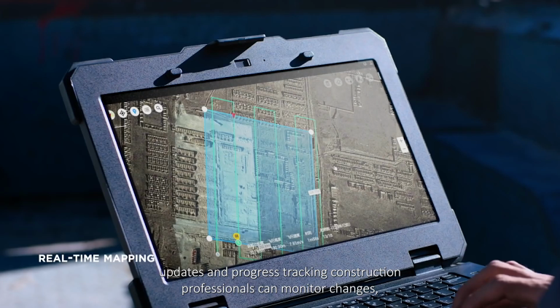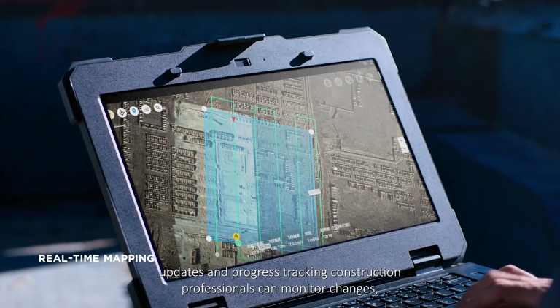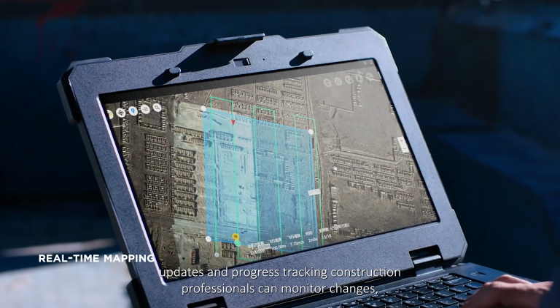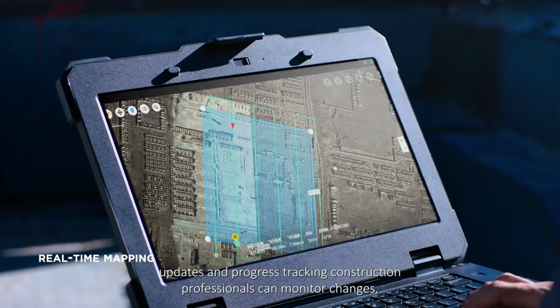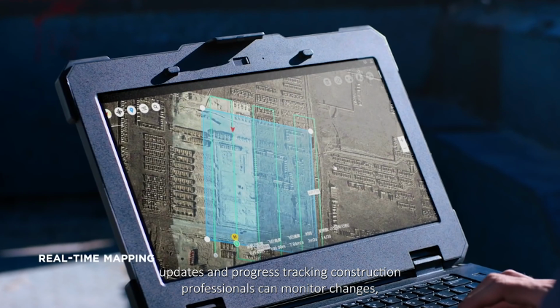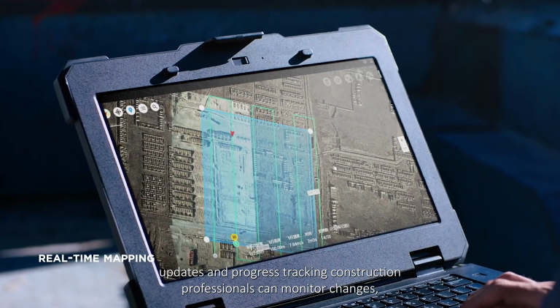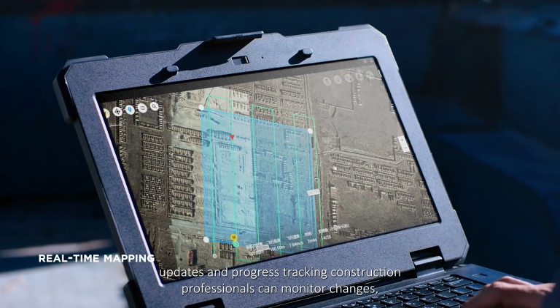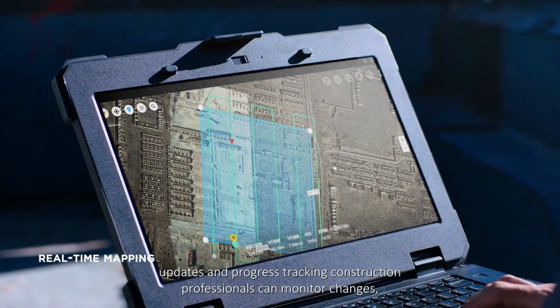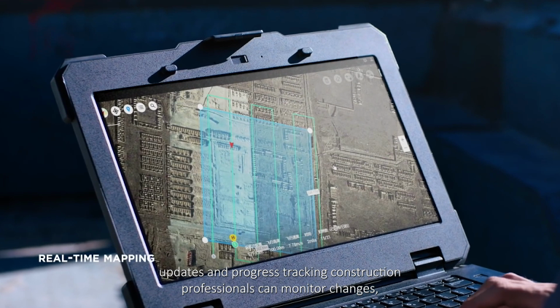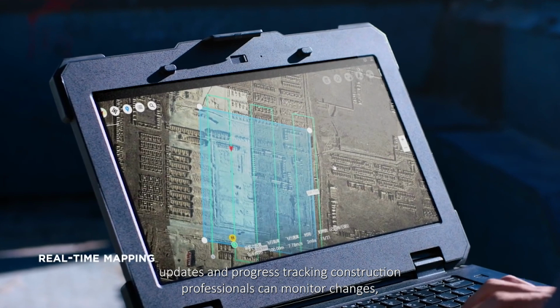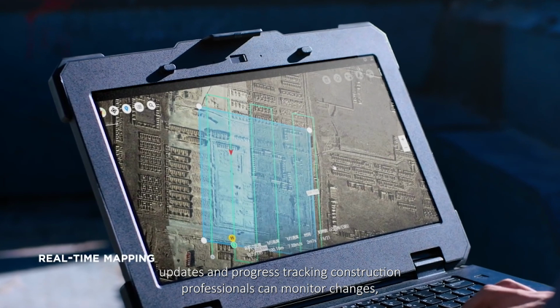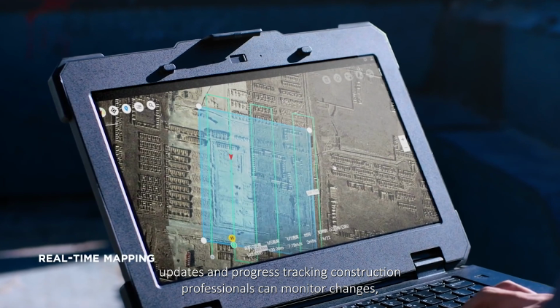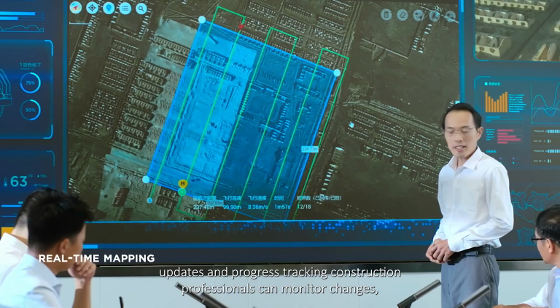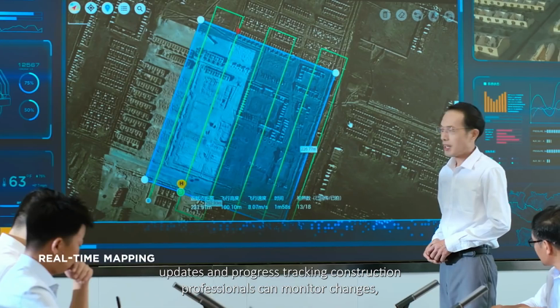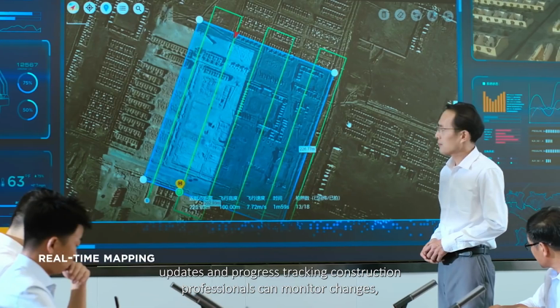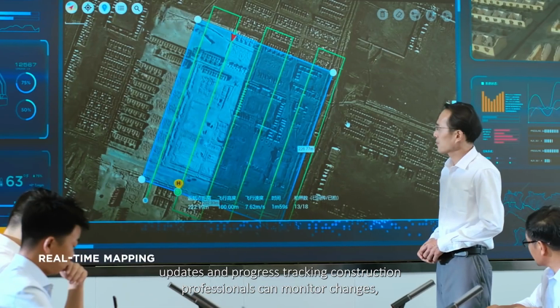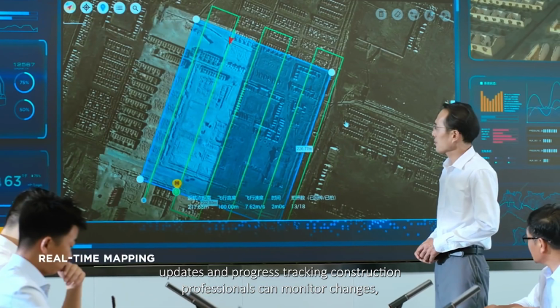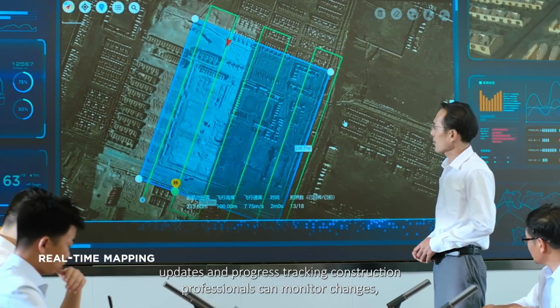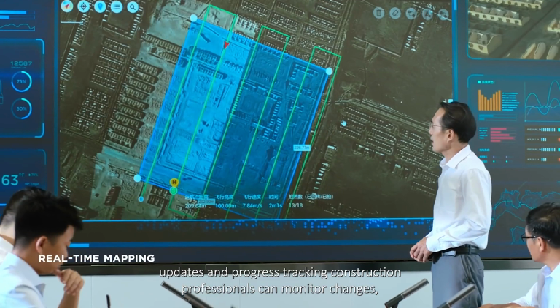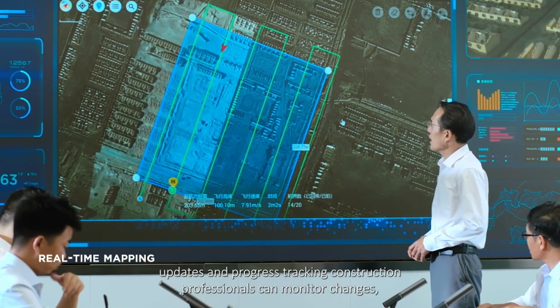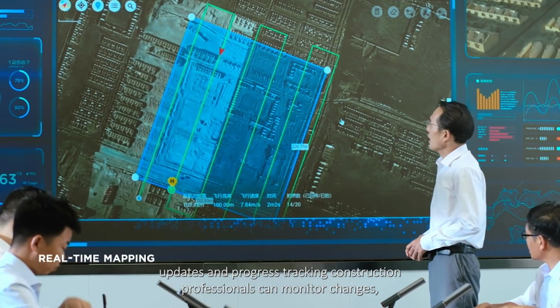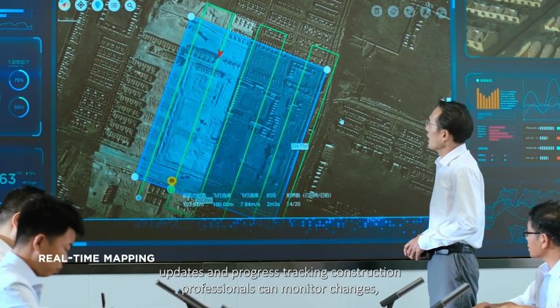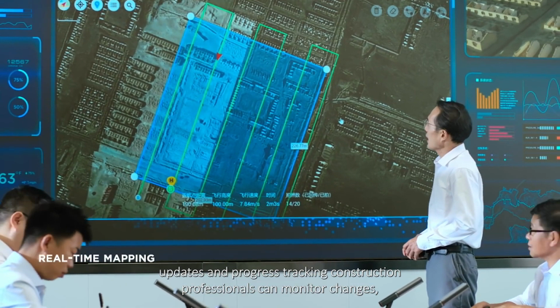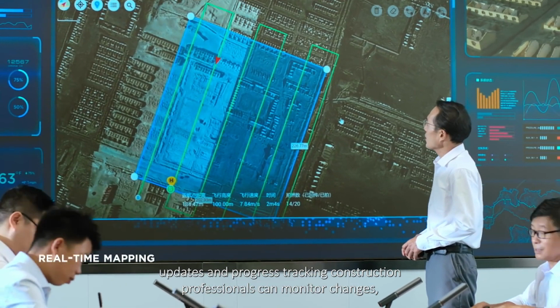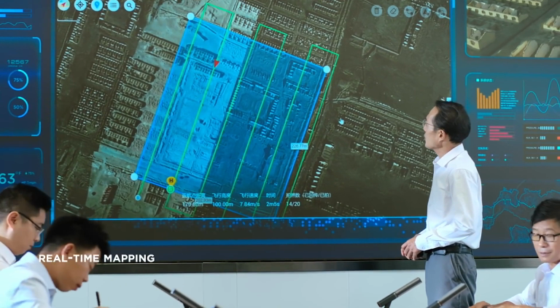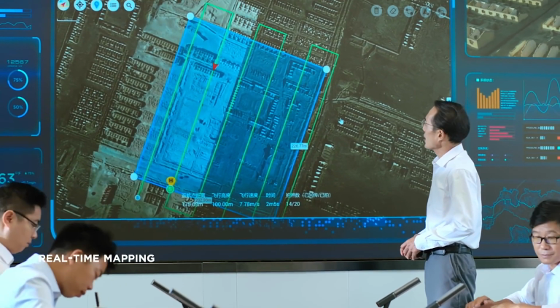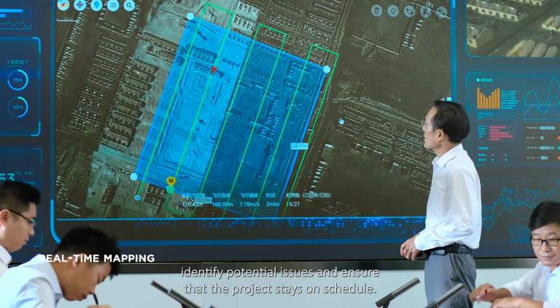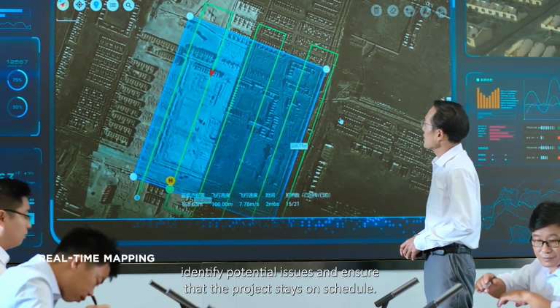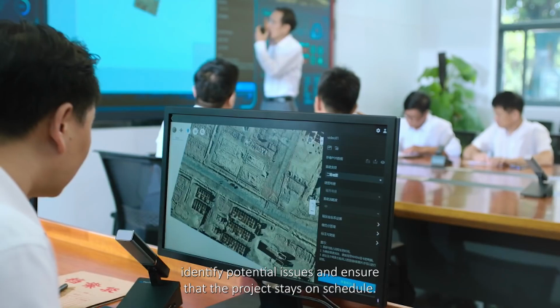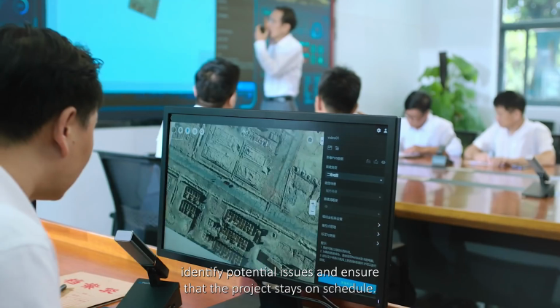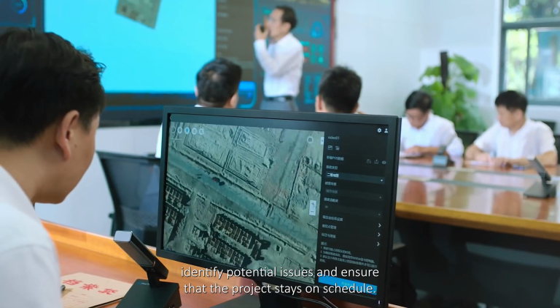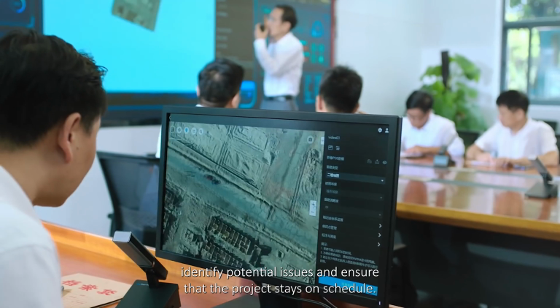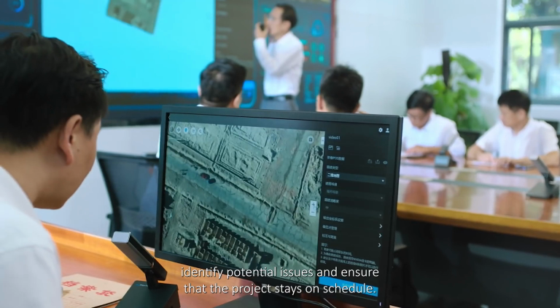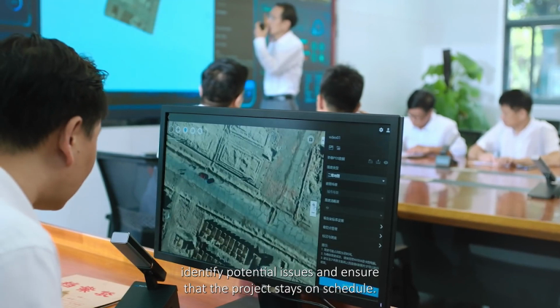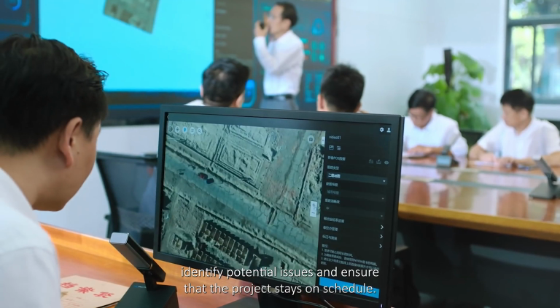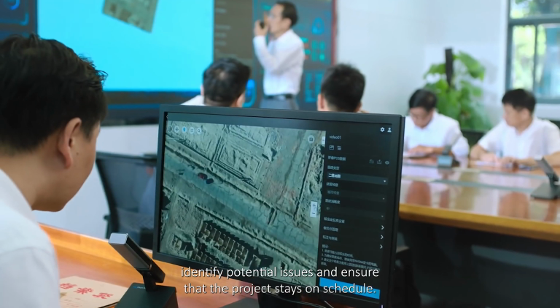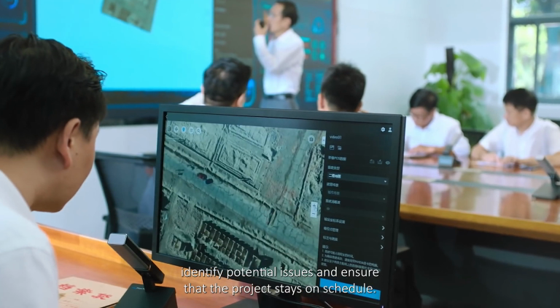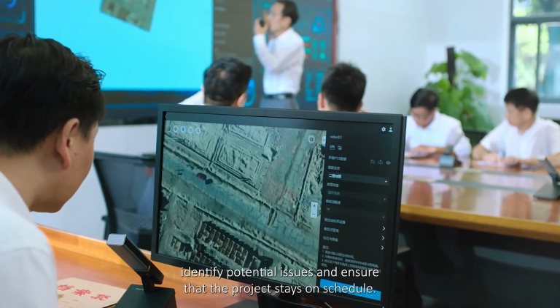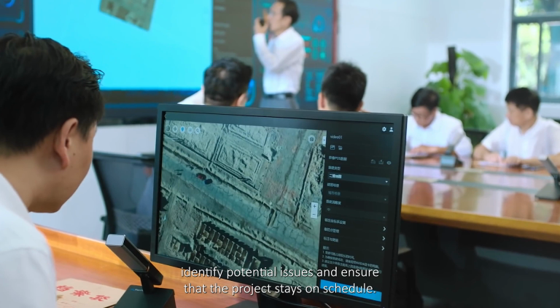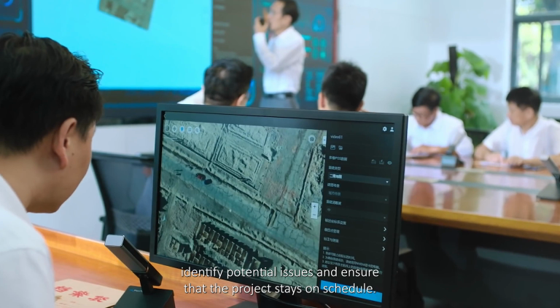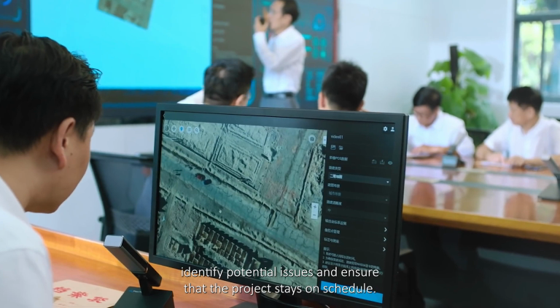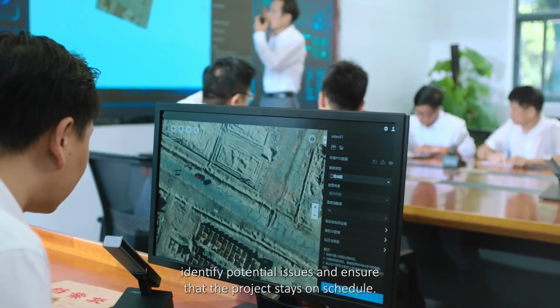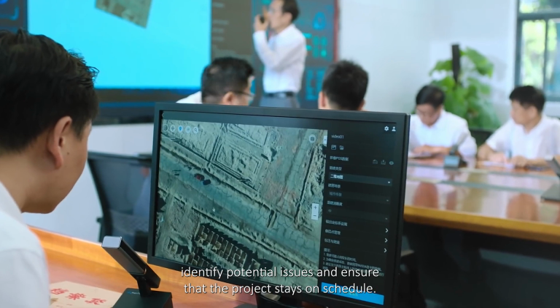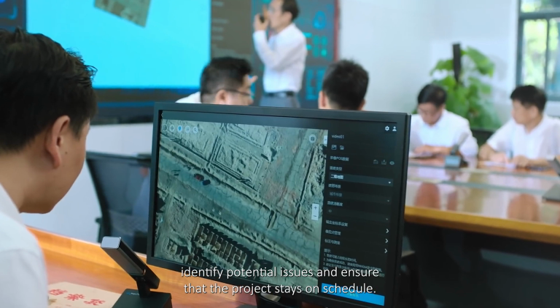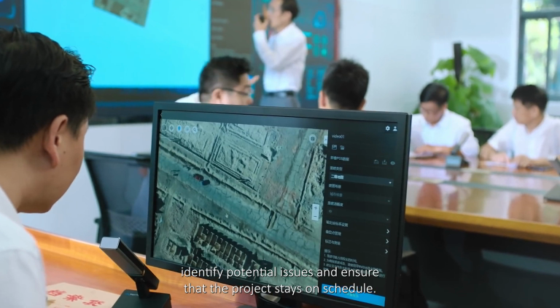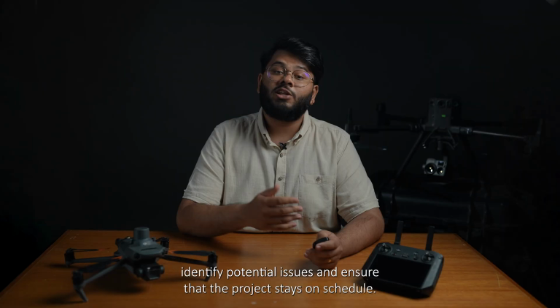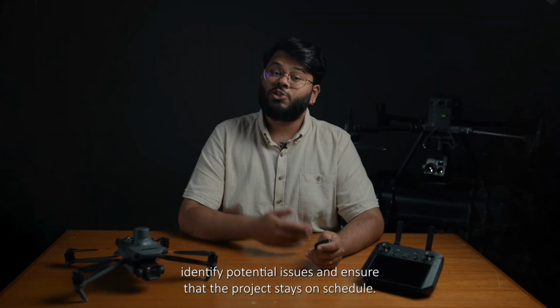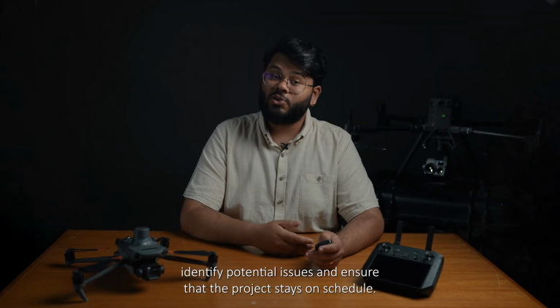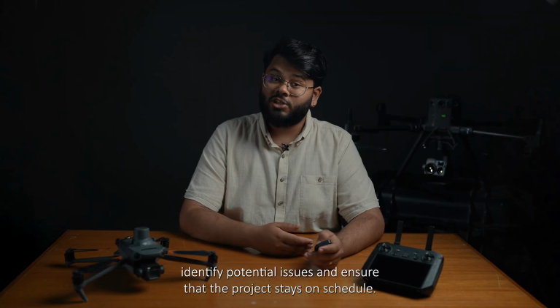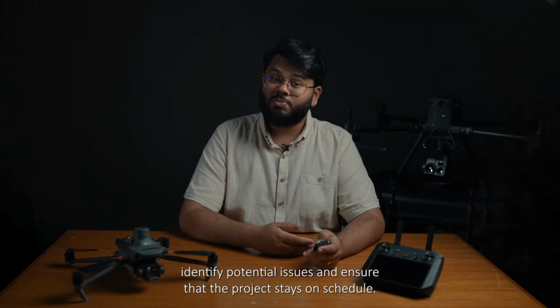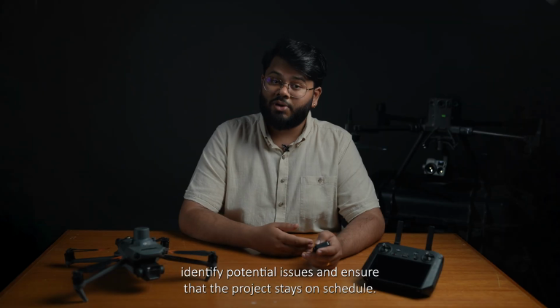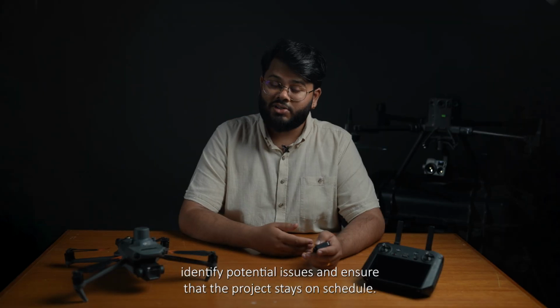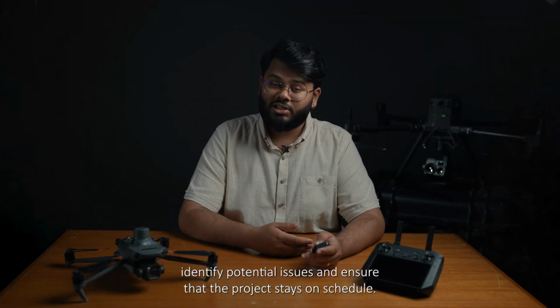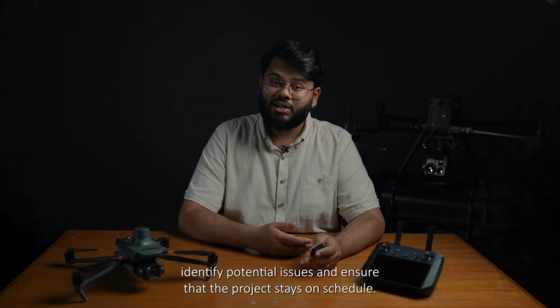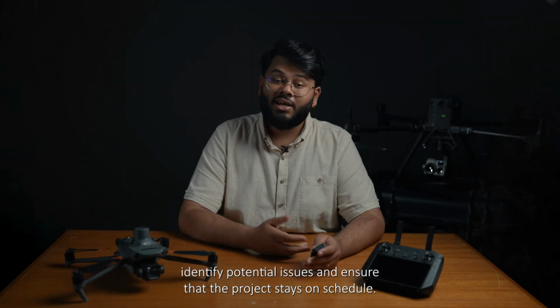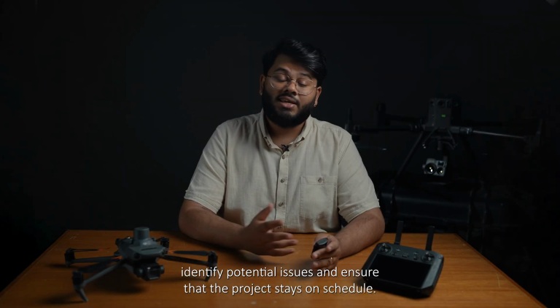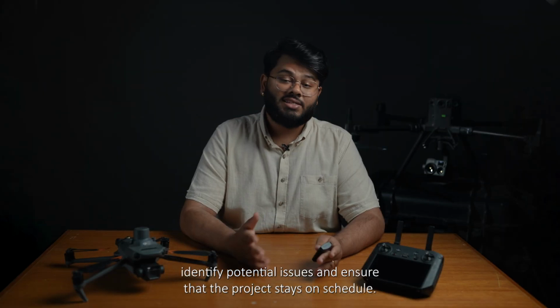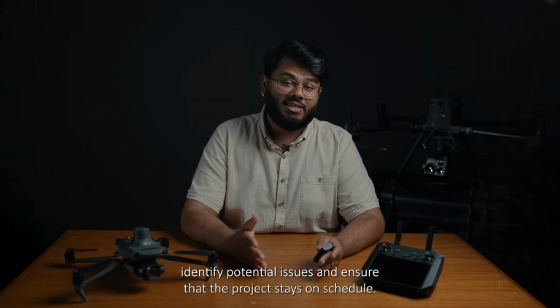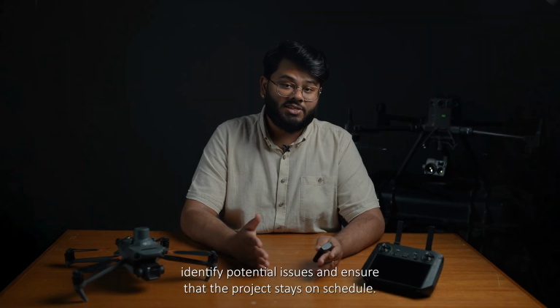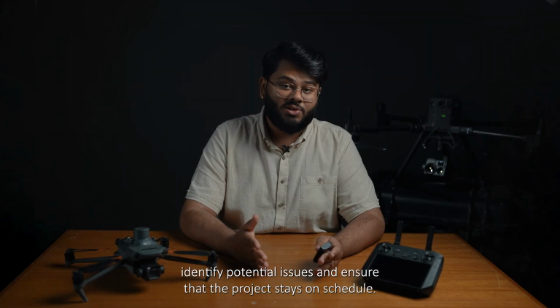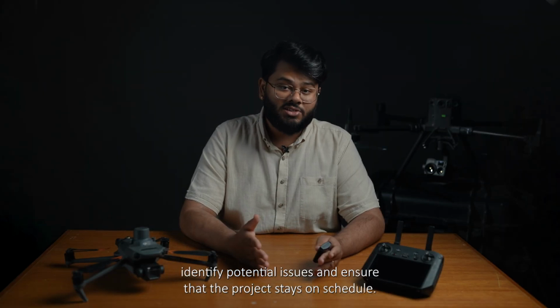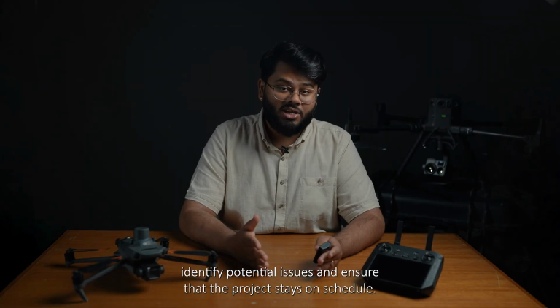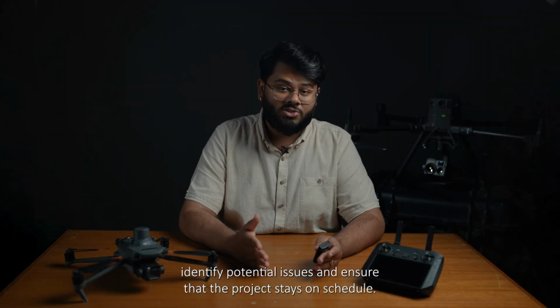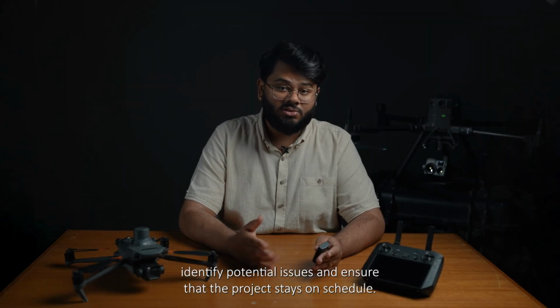Construction professionals can monitor changes, identify potential issues, and ensure that the project stays on schedule.